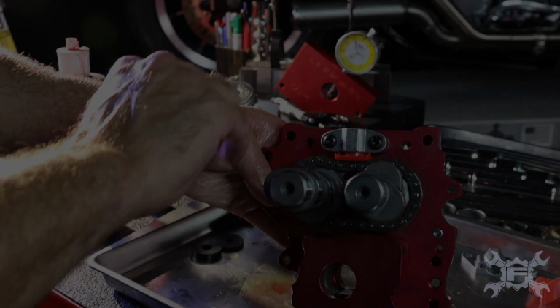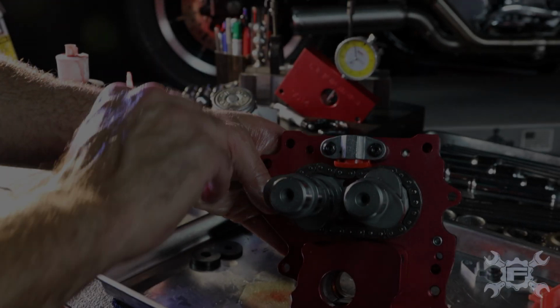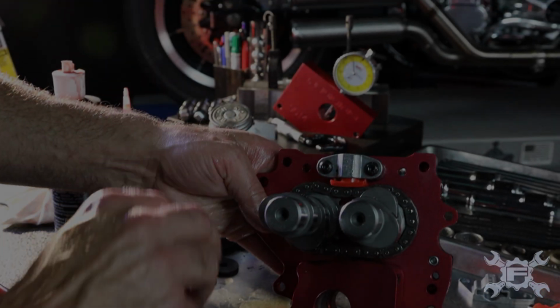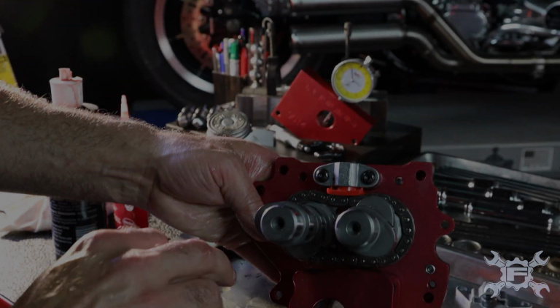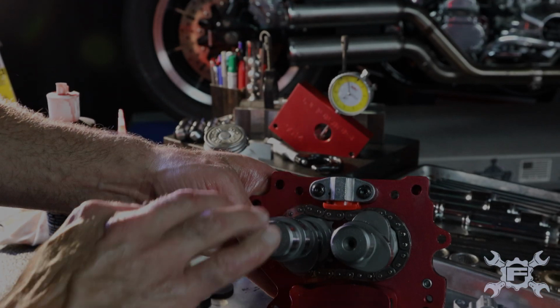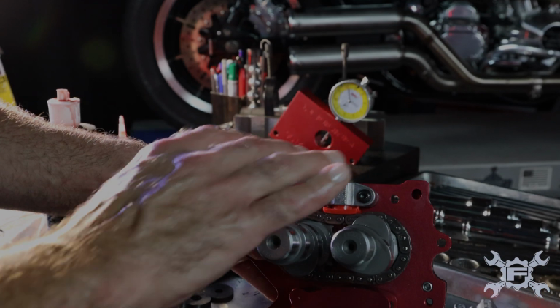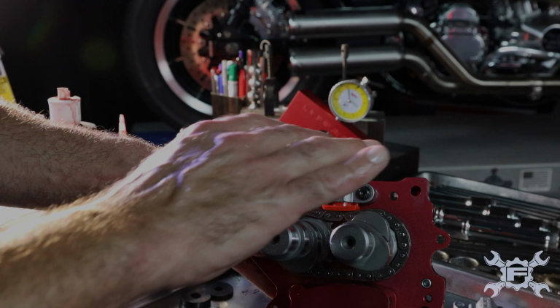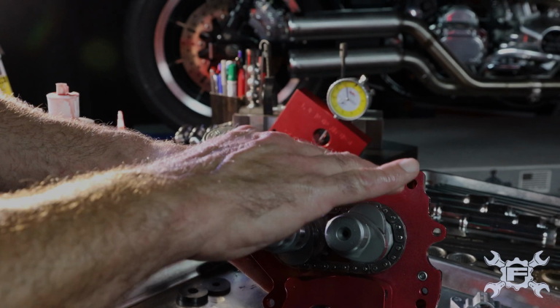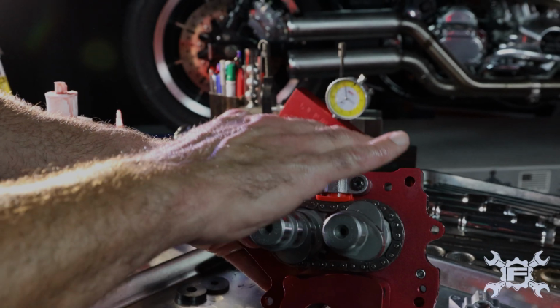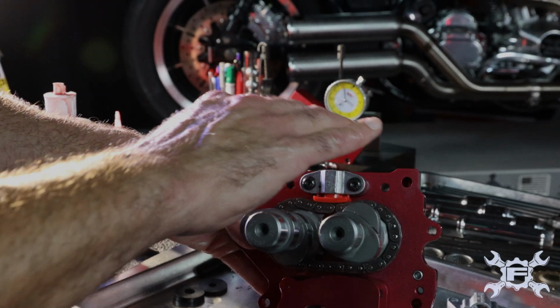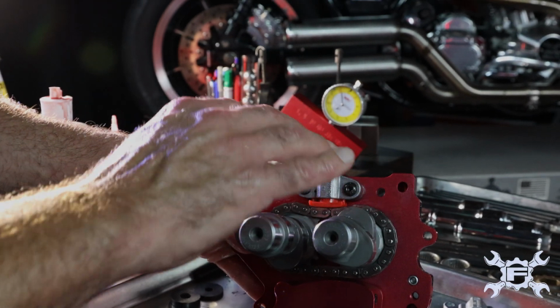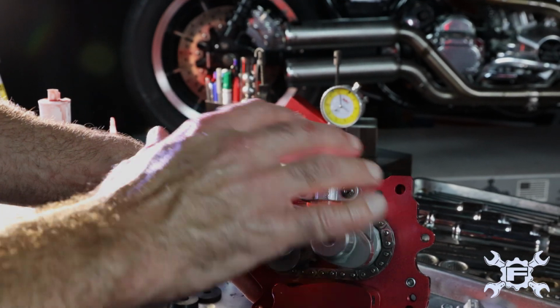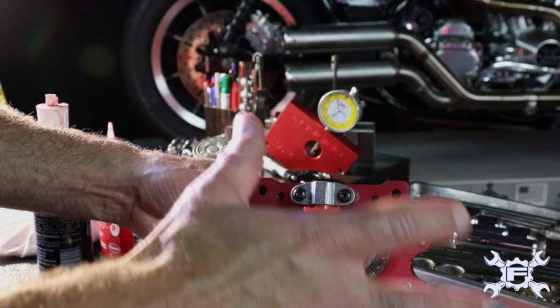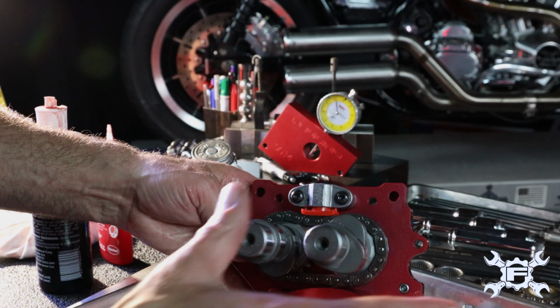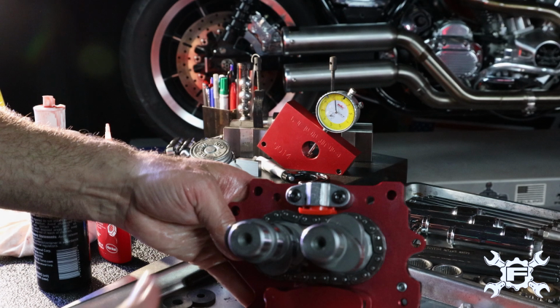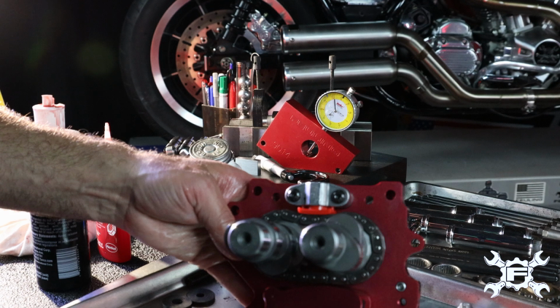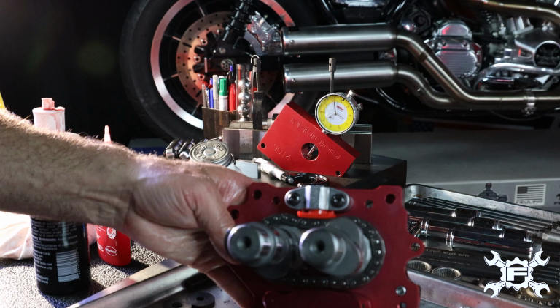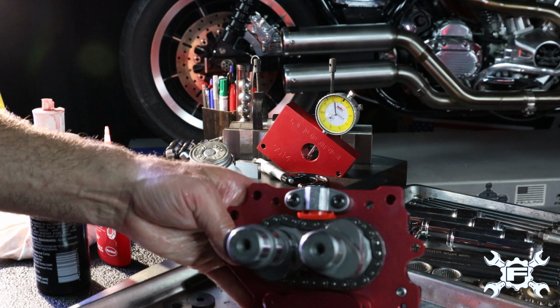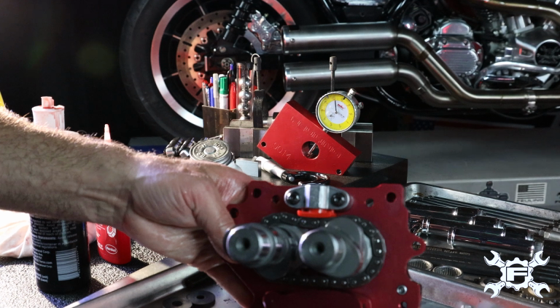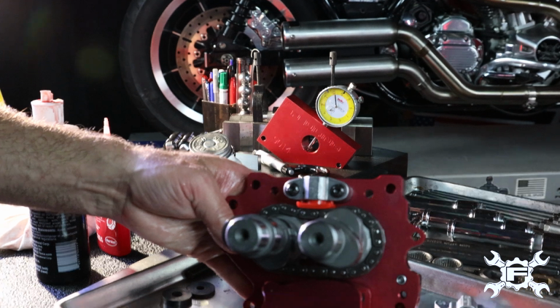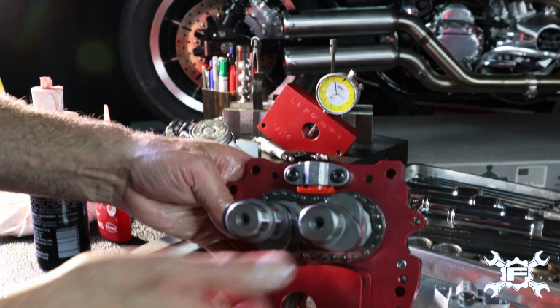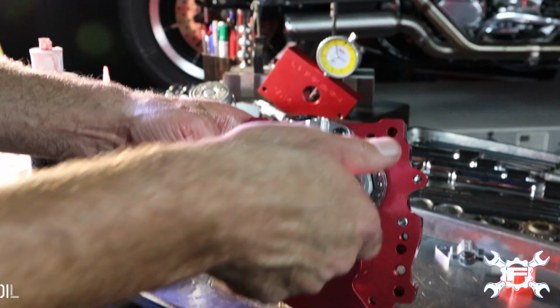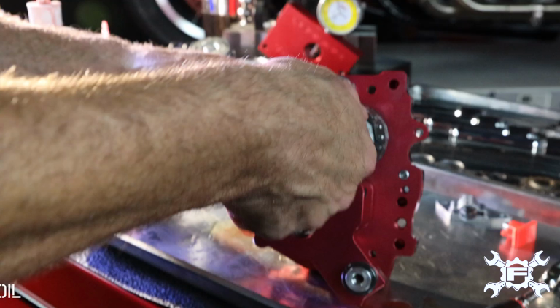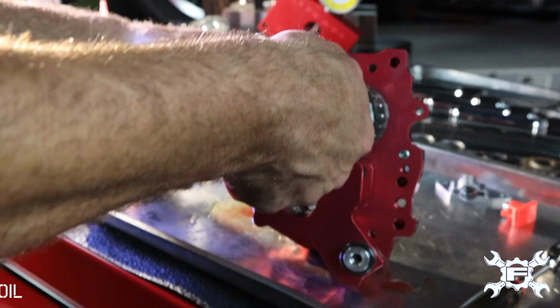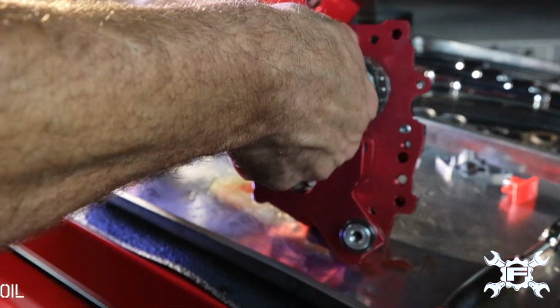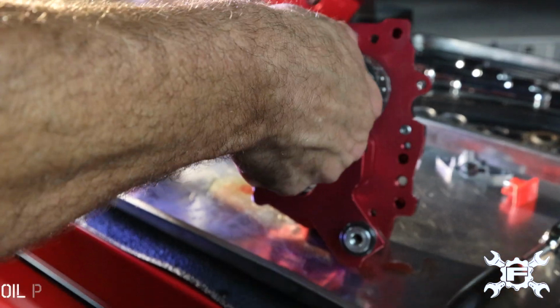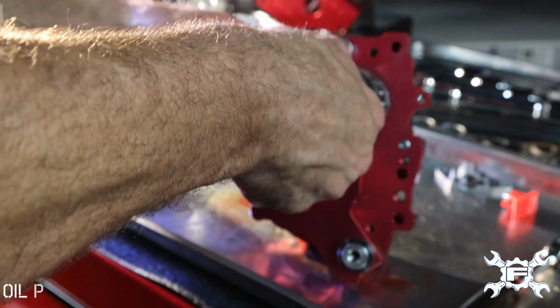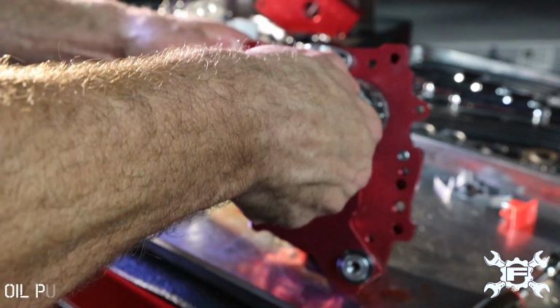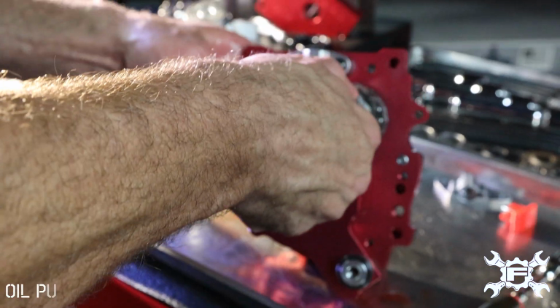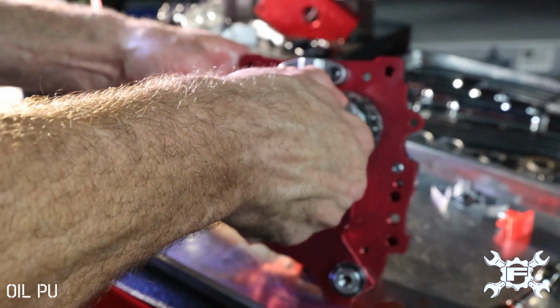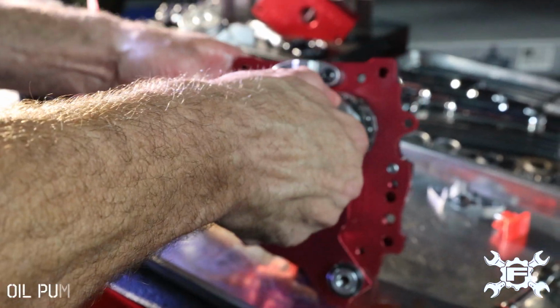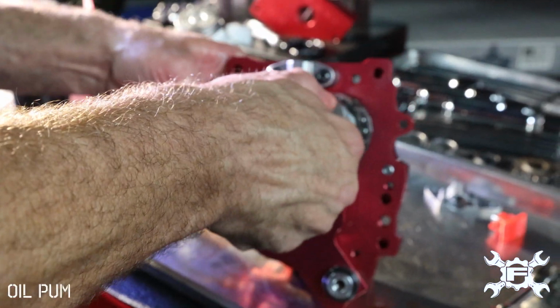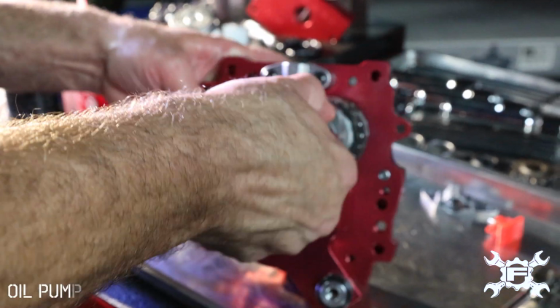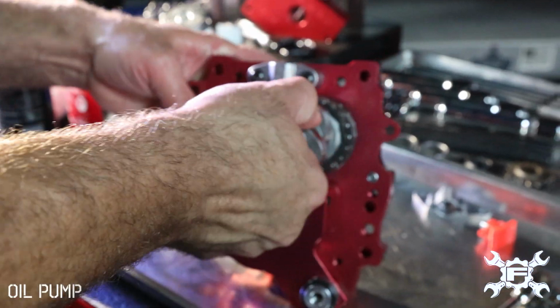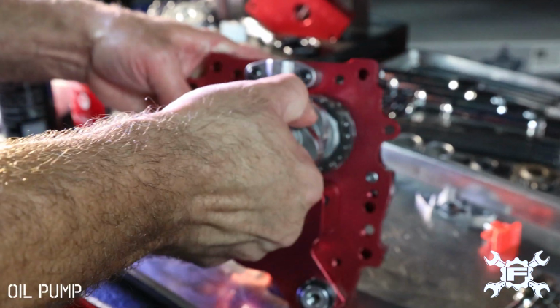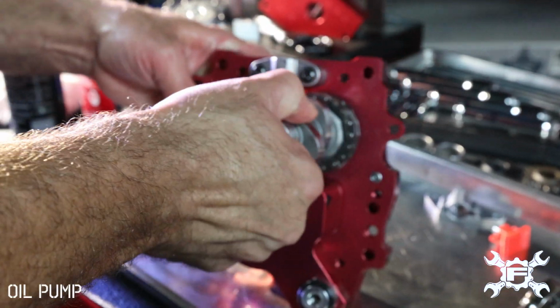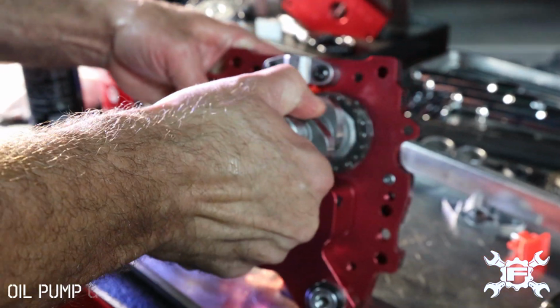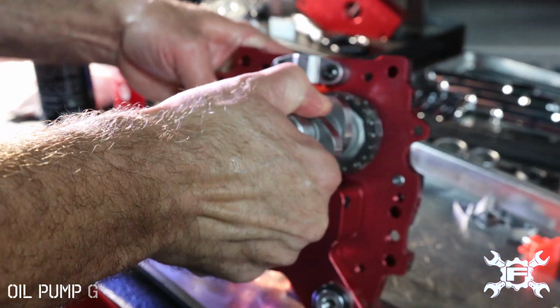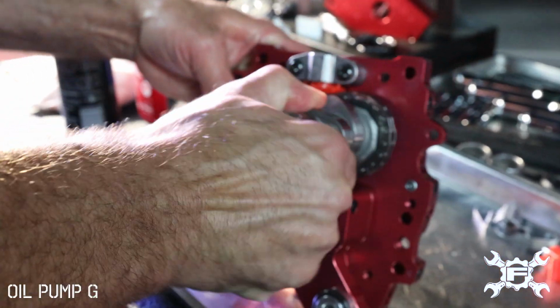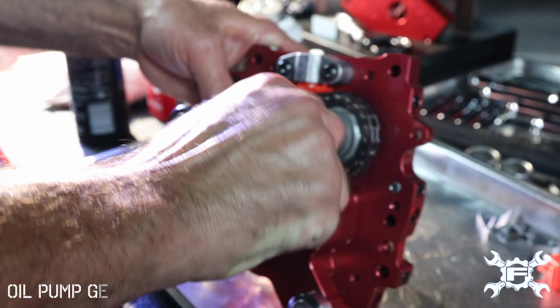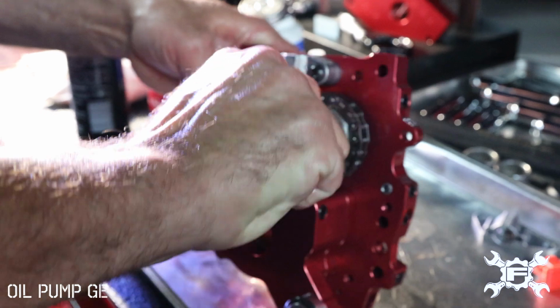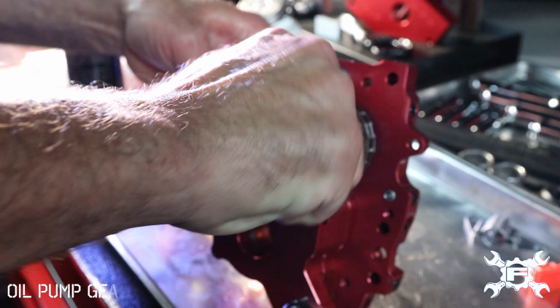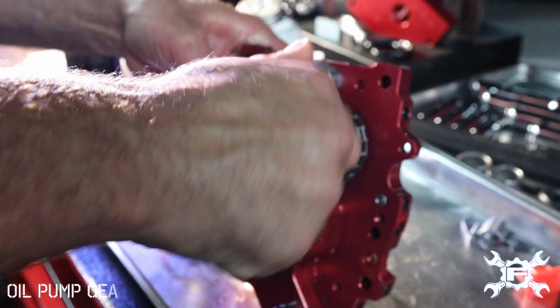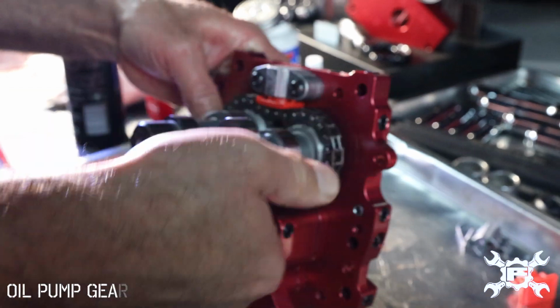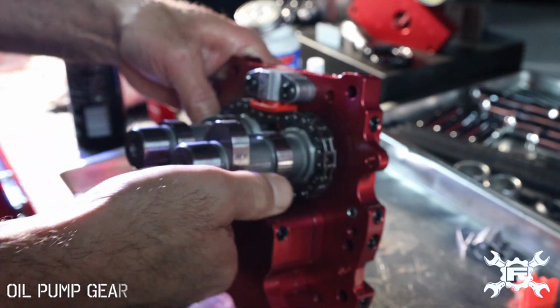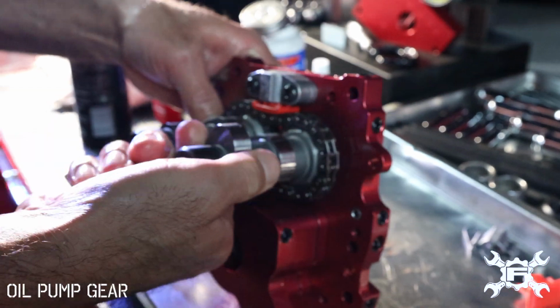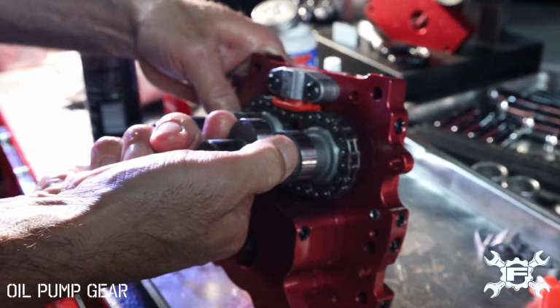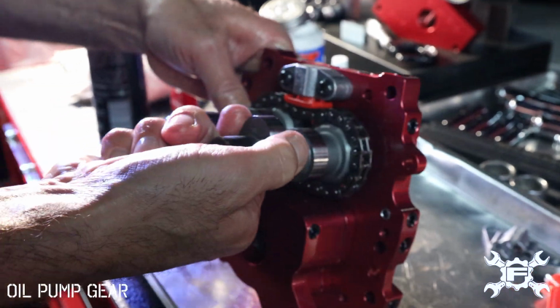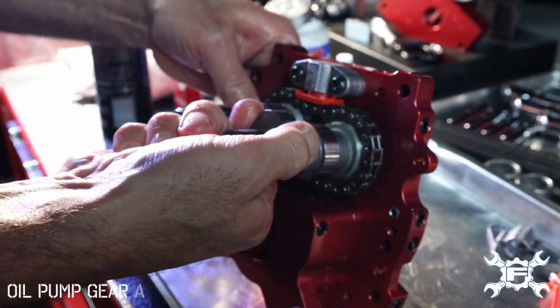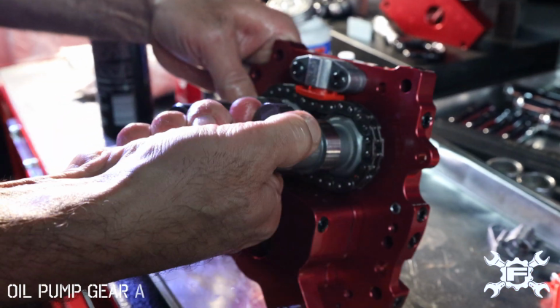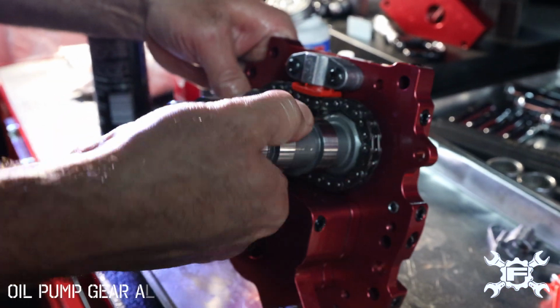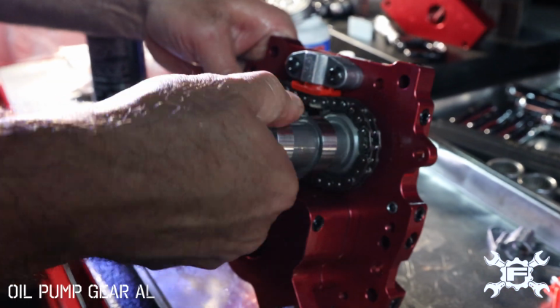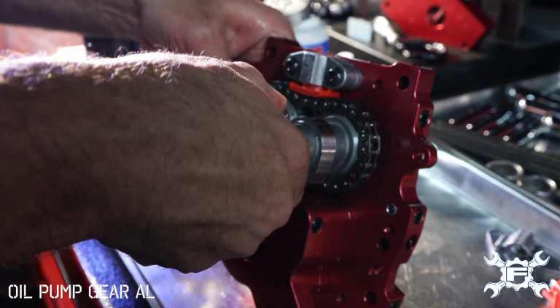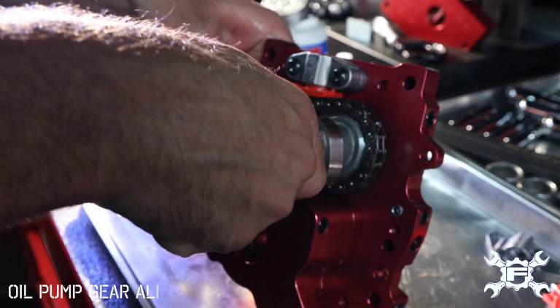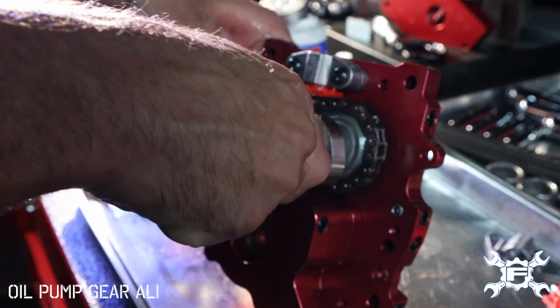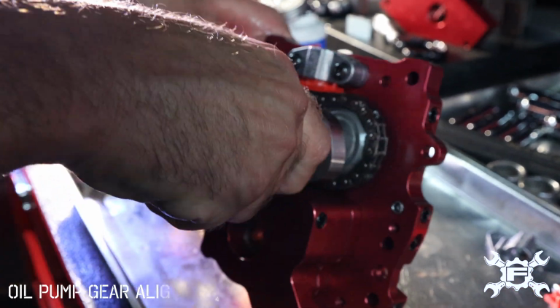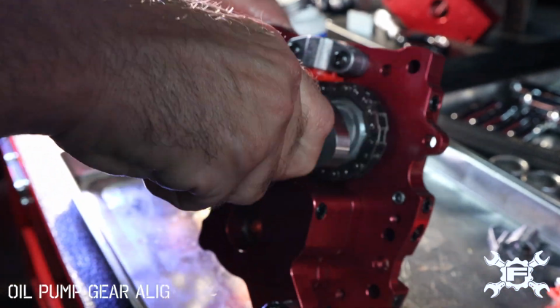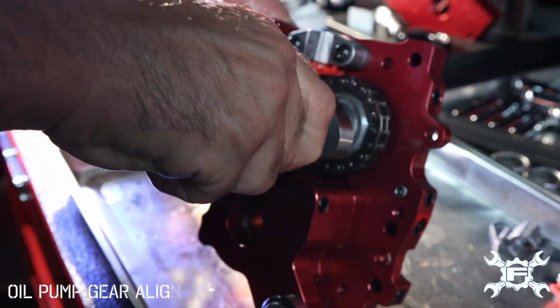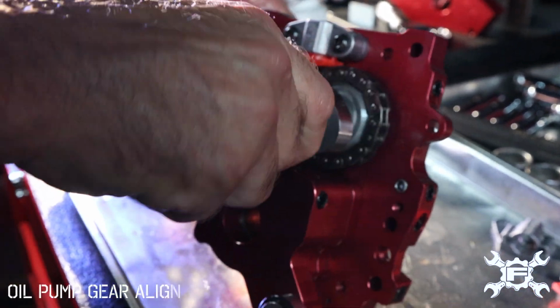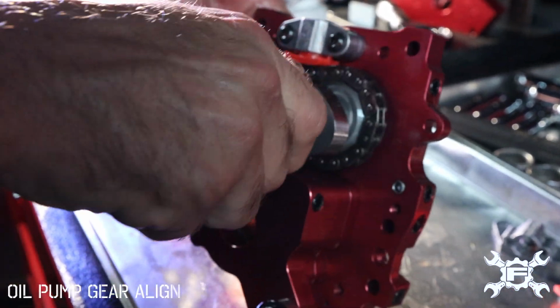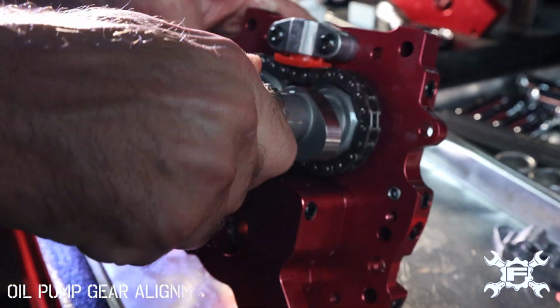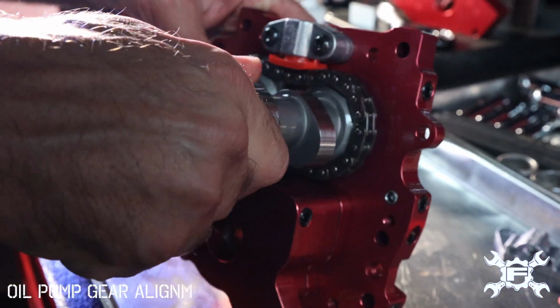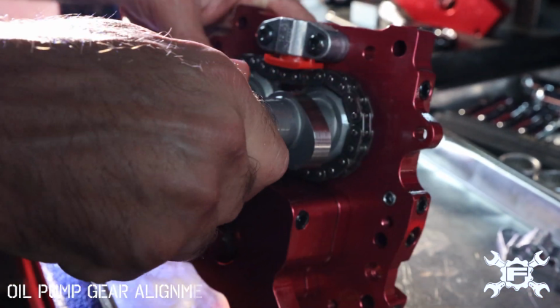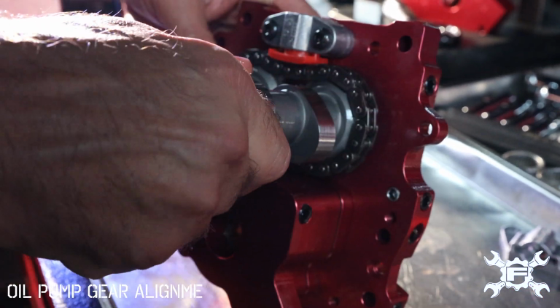Camshafts, tensioner, everything is in. We're going to make sure once again that the cams rotate. Everything looks good there.